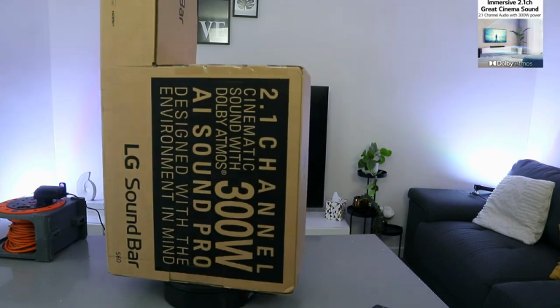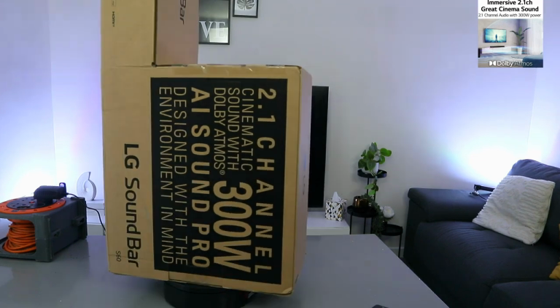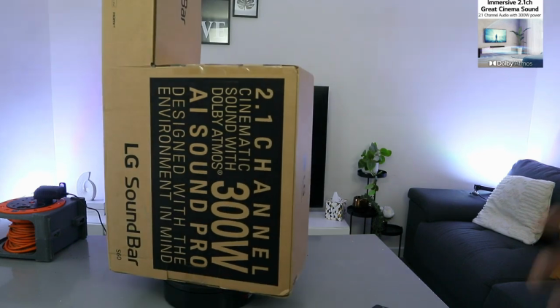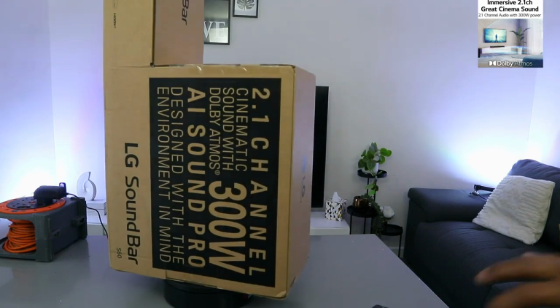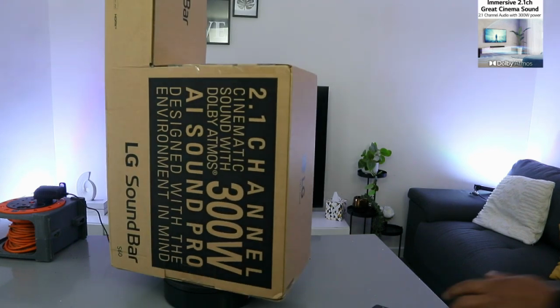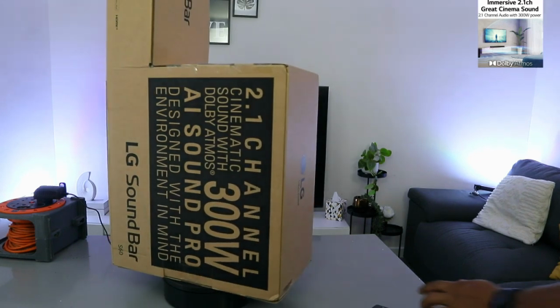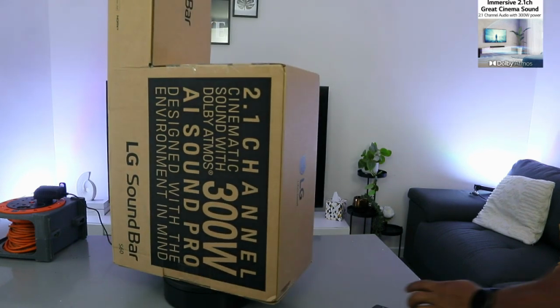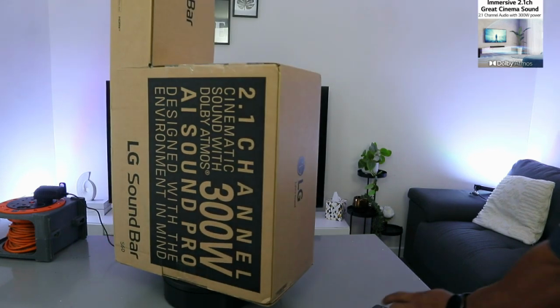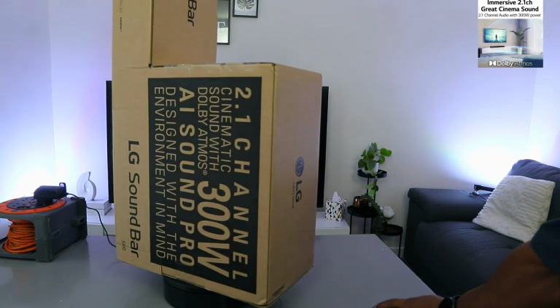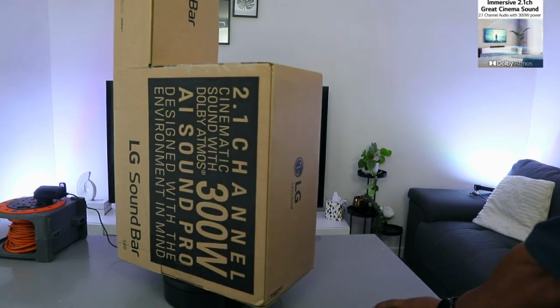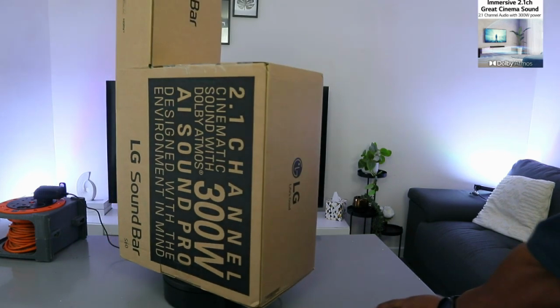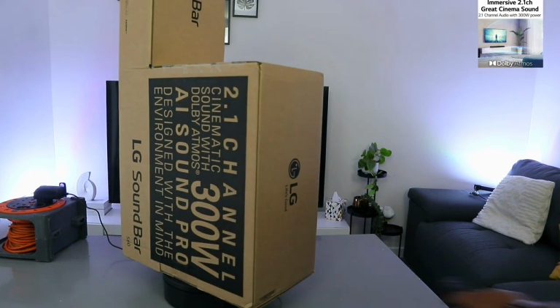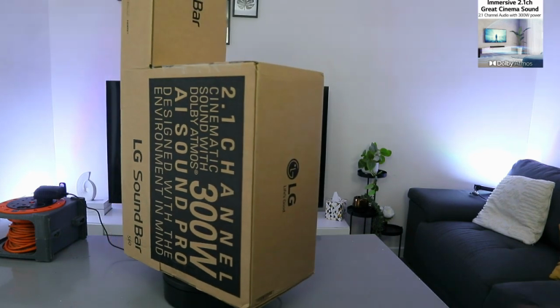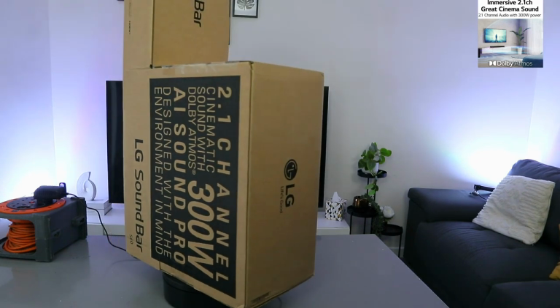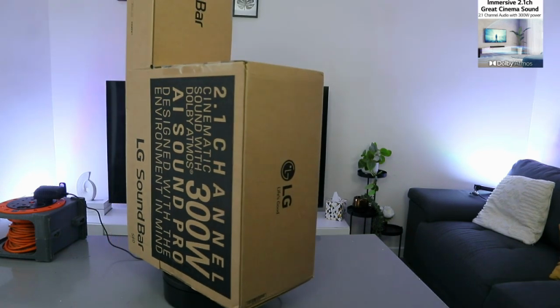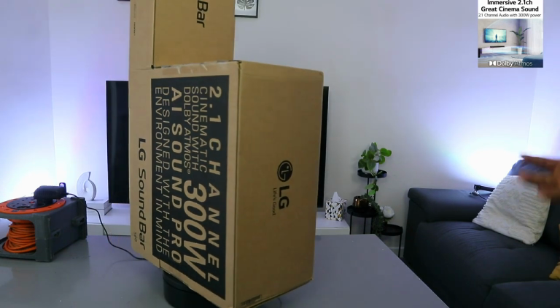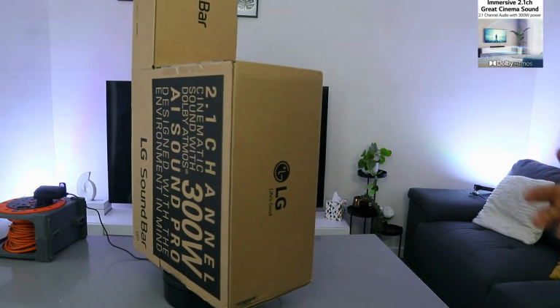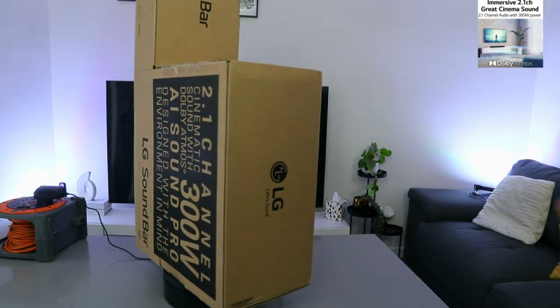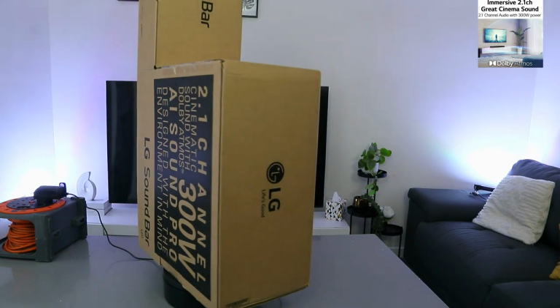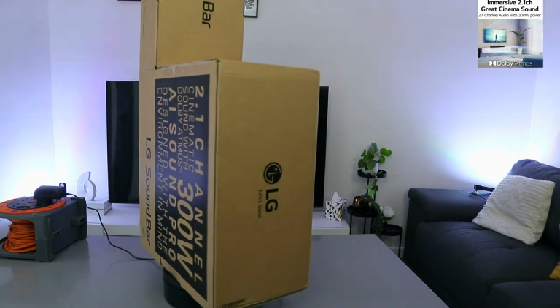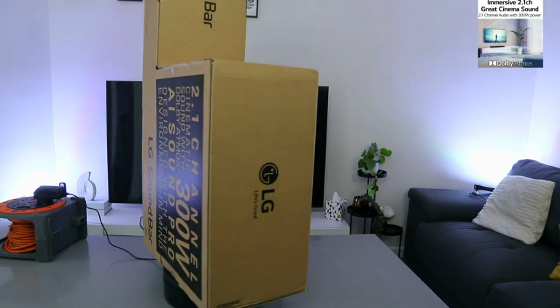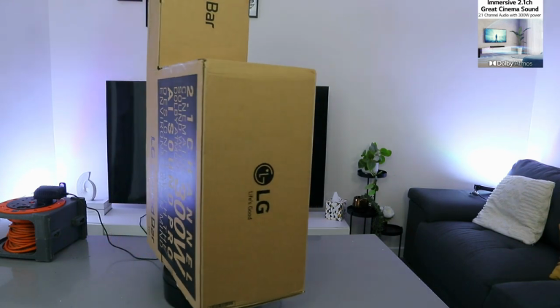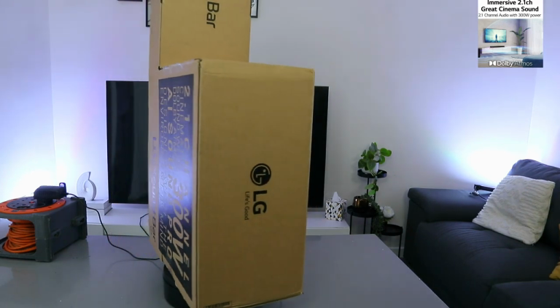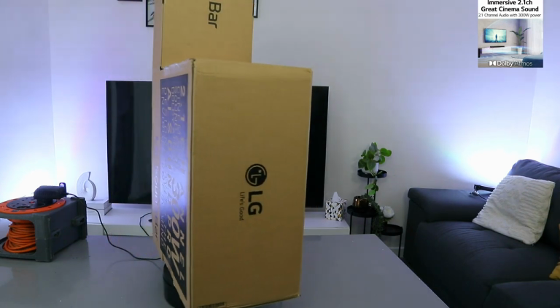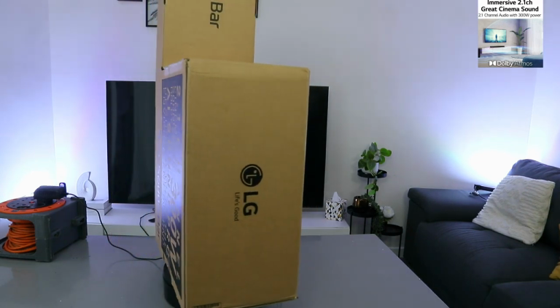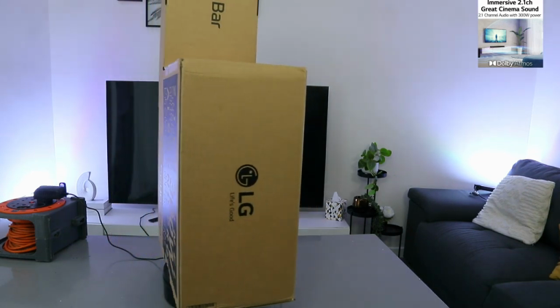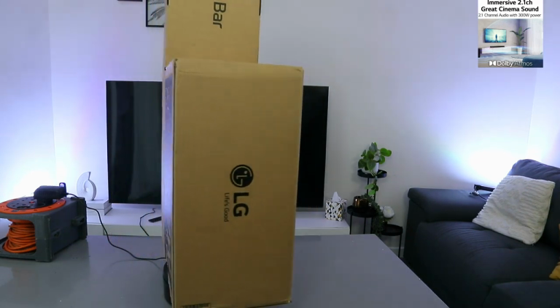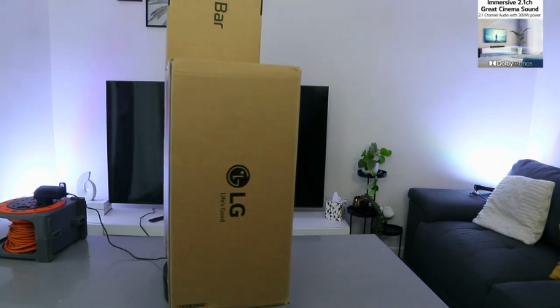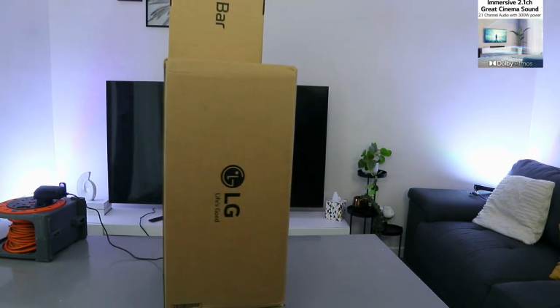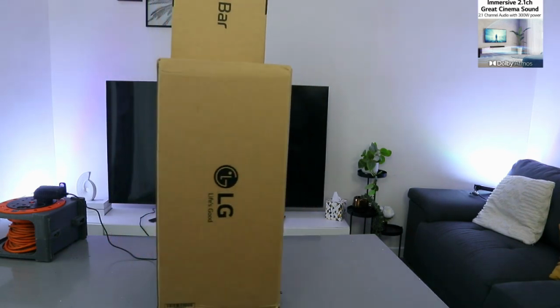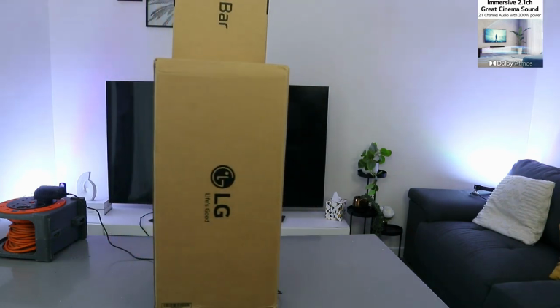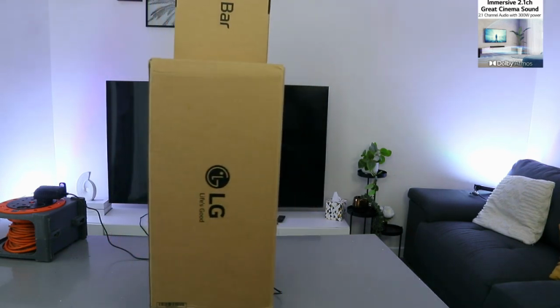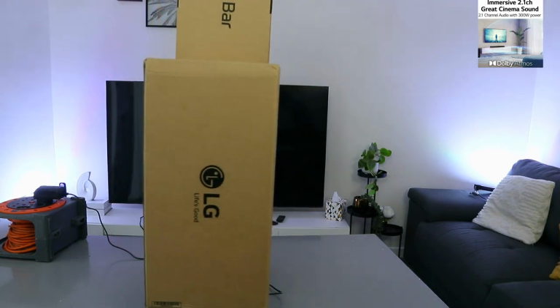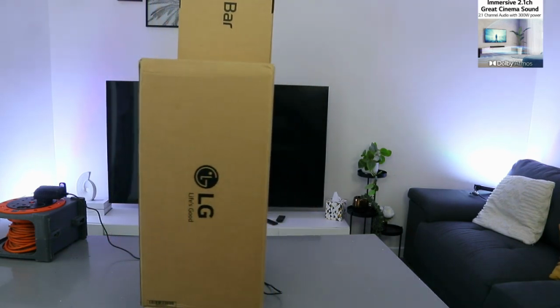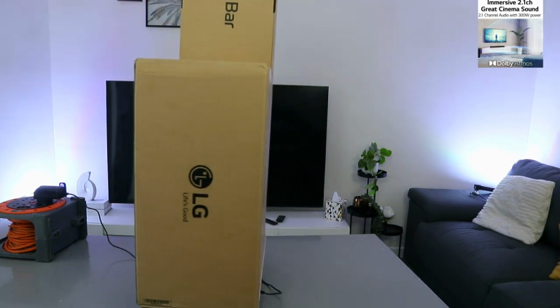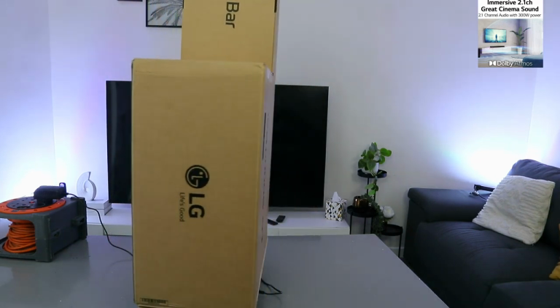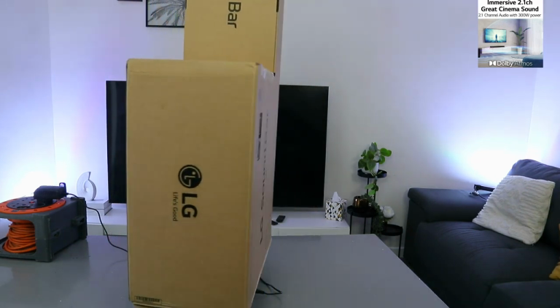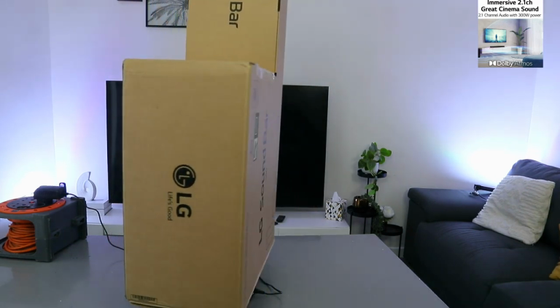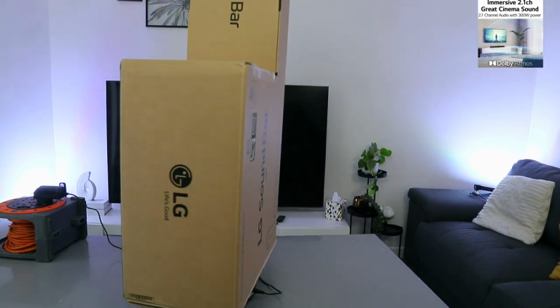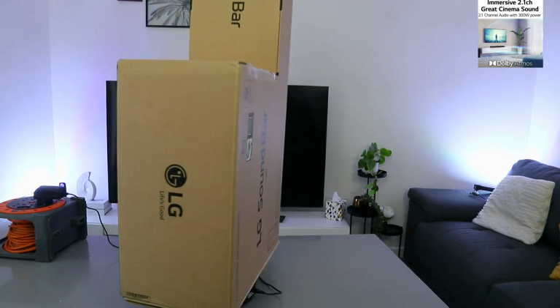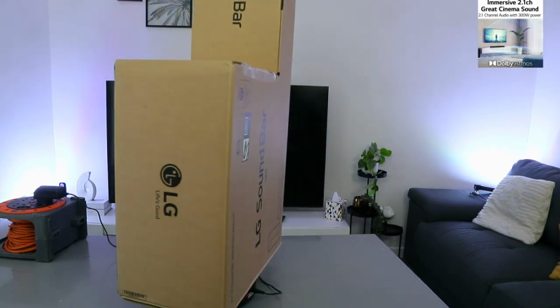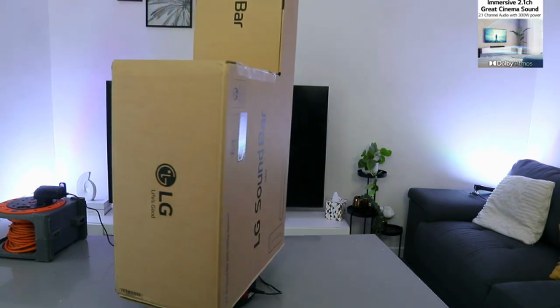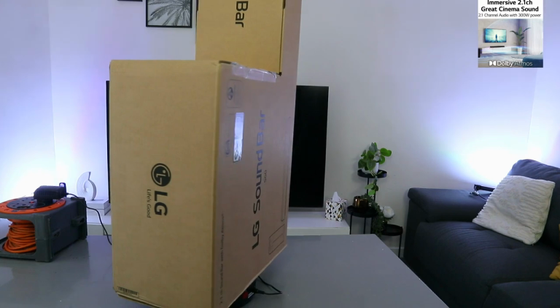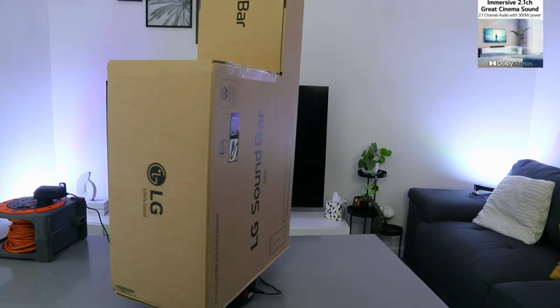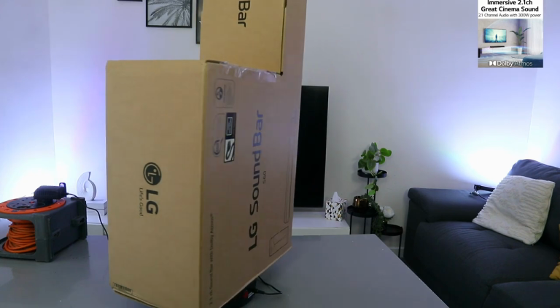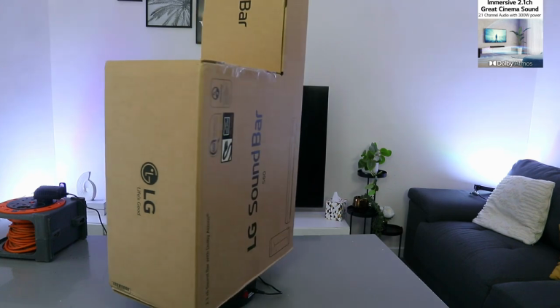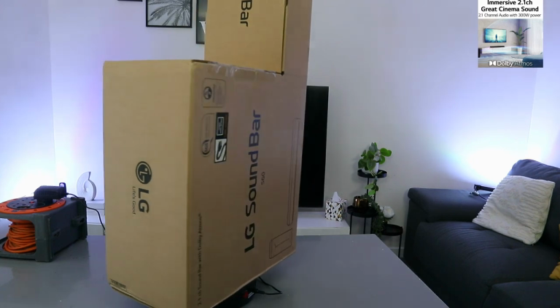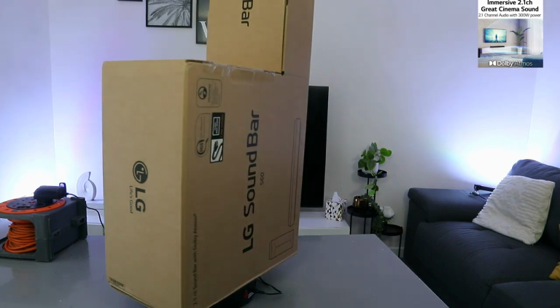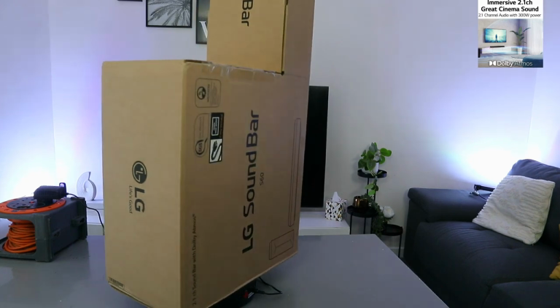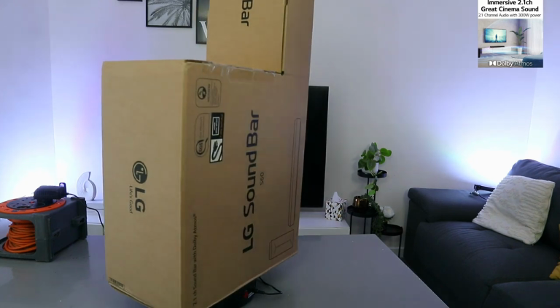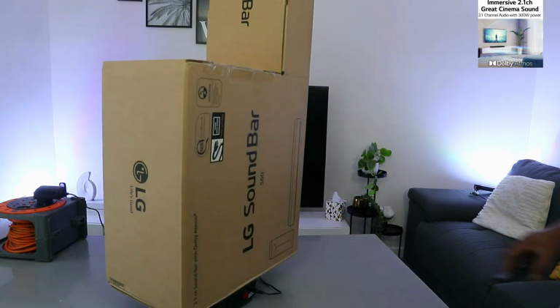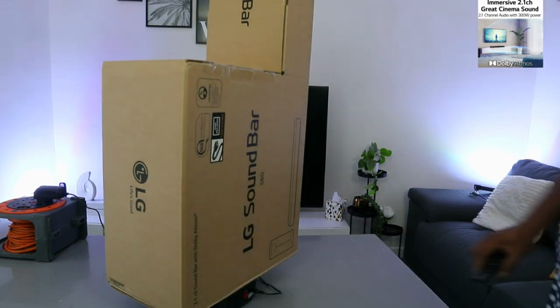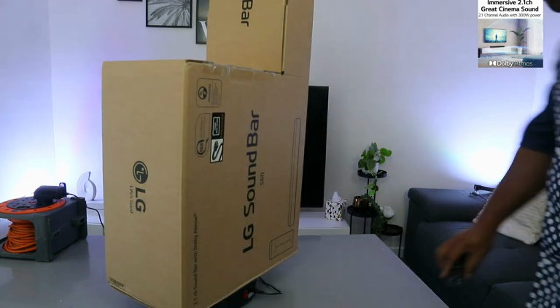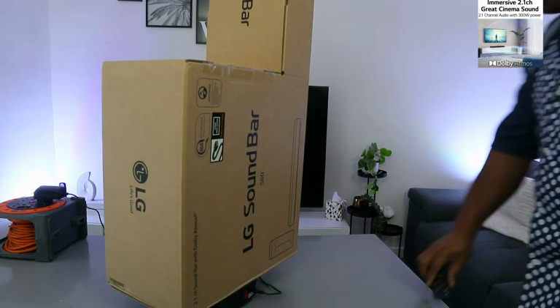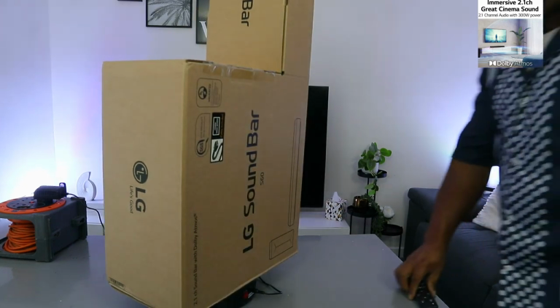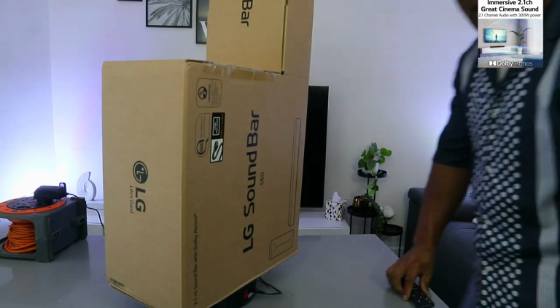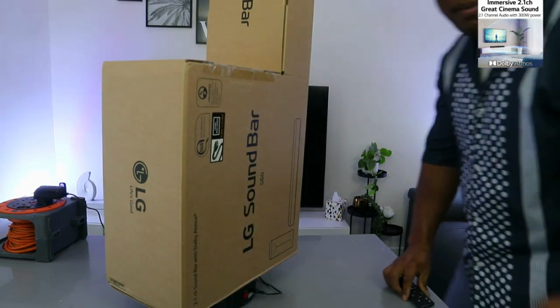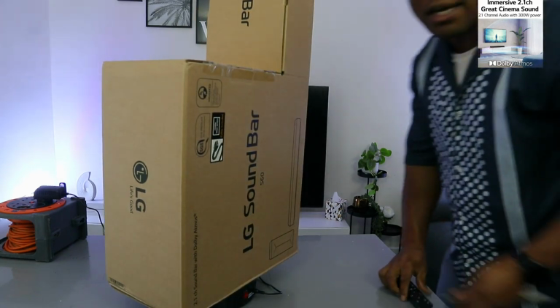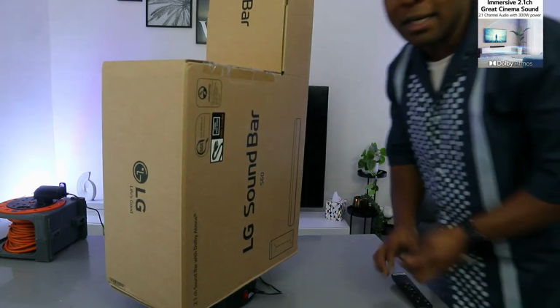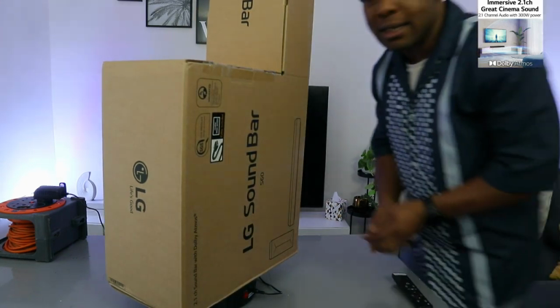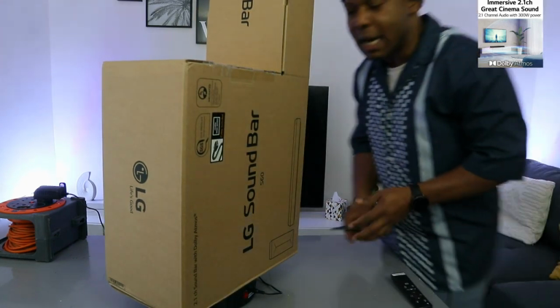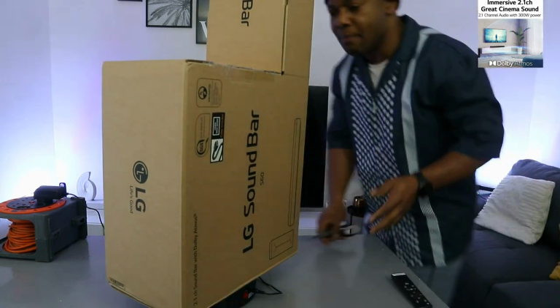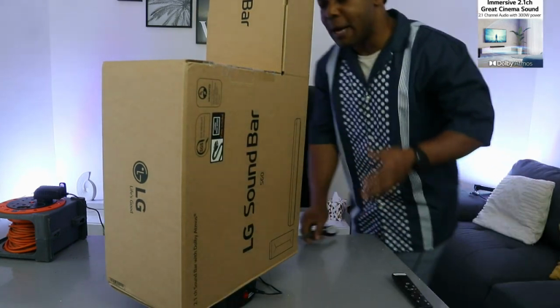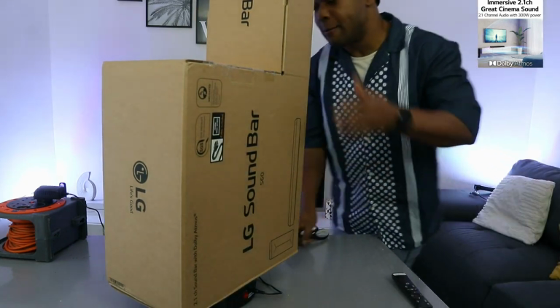What we want to do is unbox this, check it out, see what is inside, and I hope this will help you make a good choice about this soundbar.